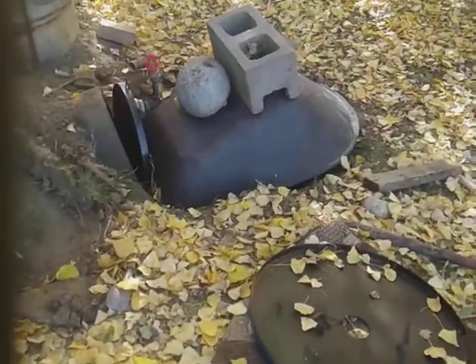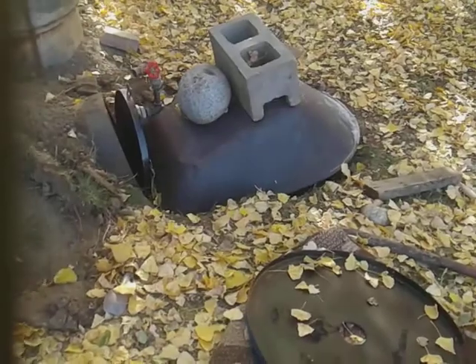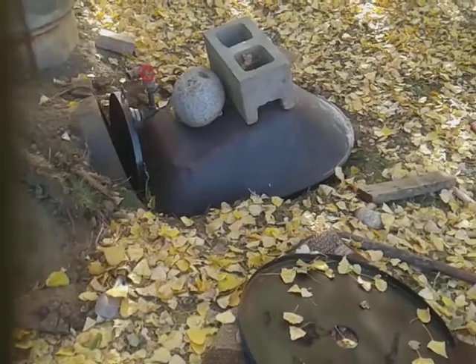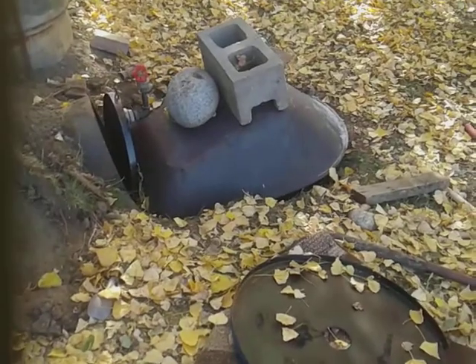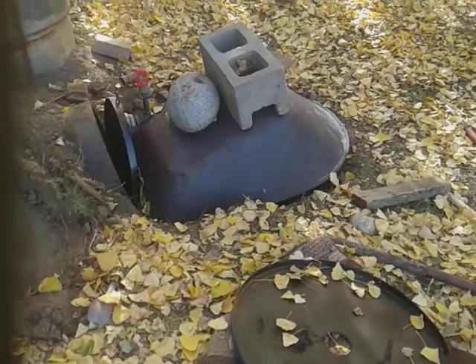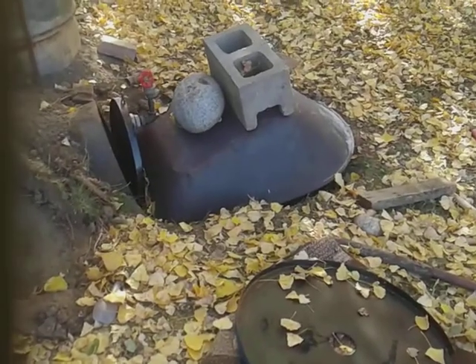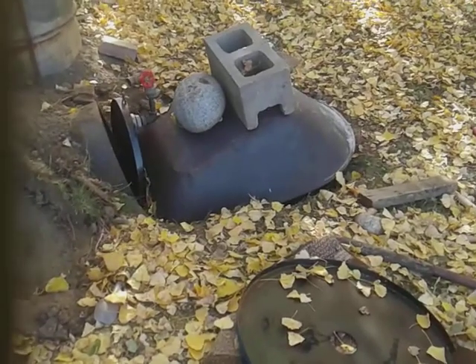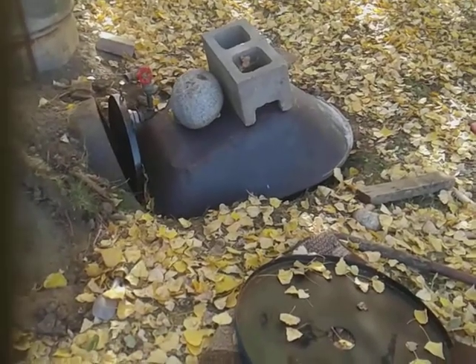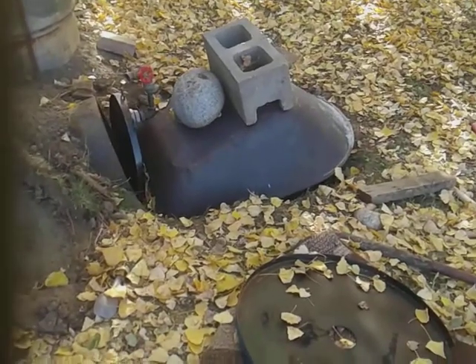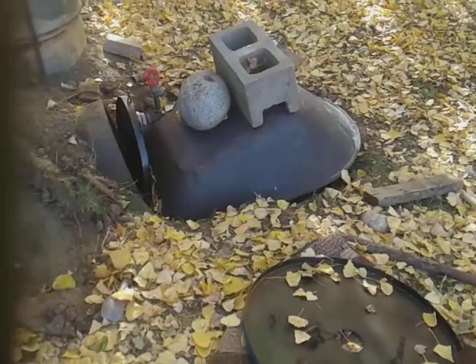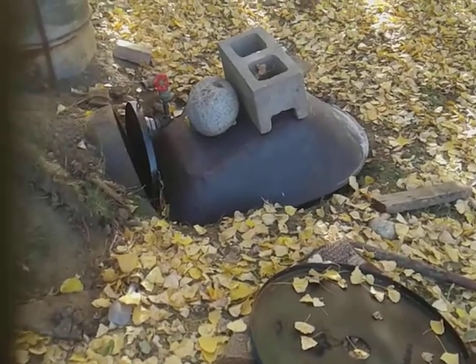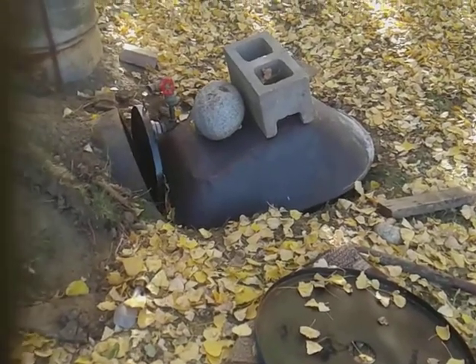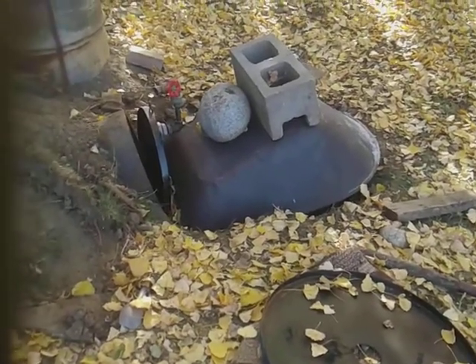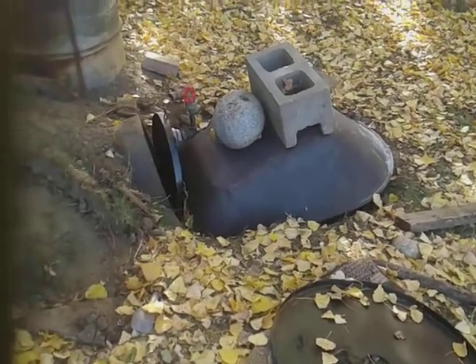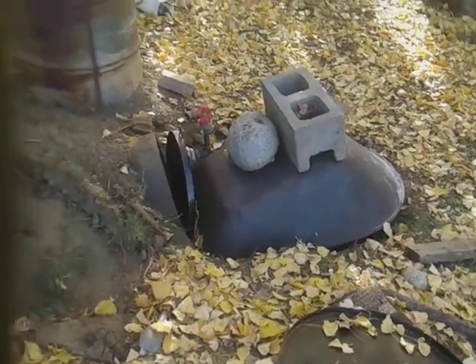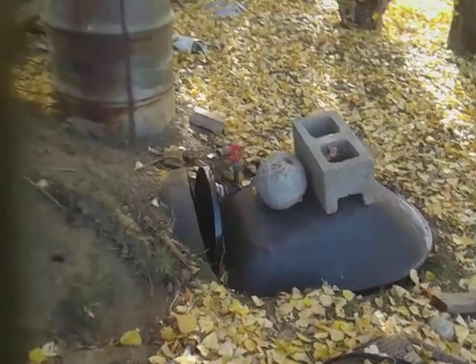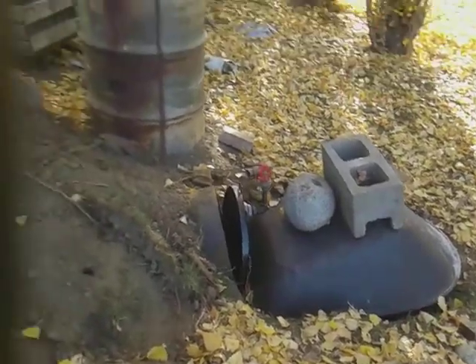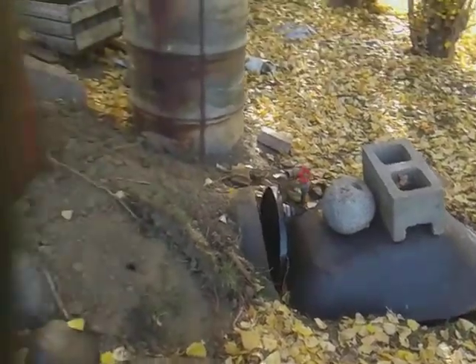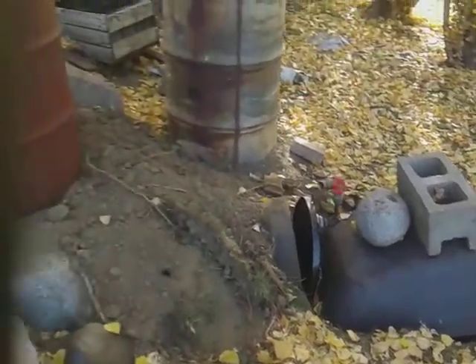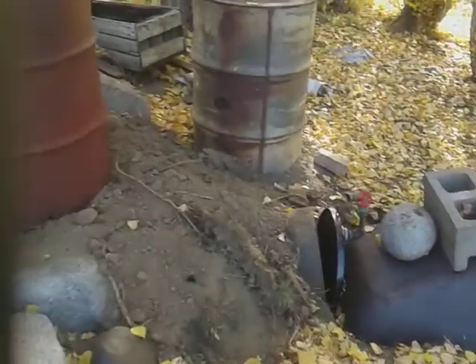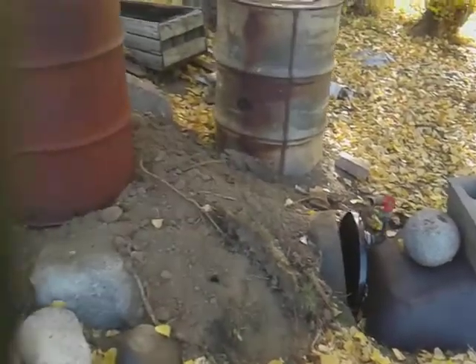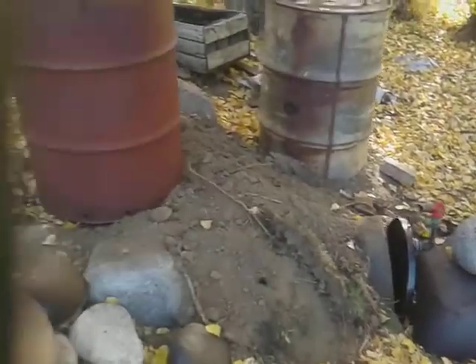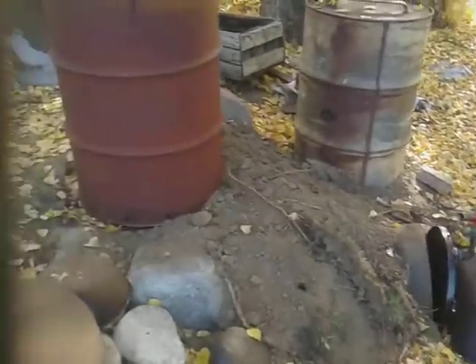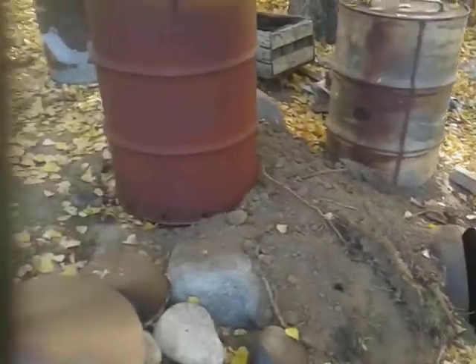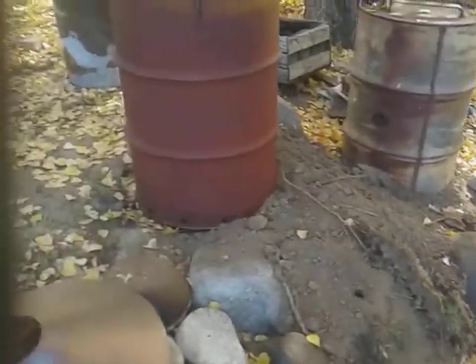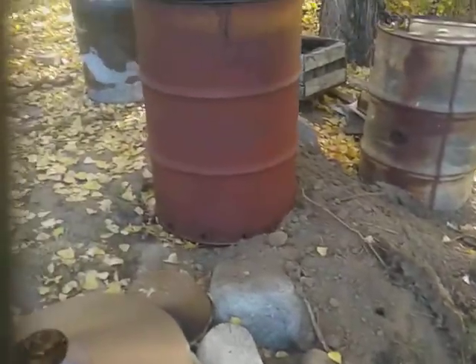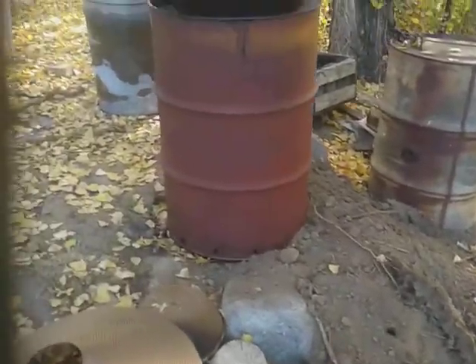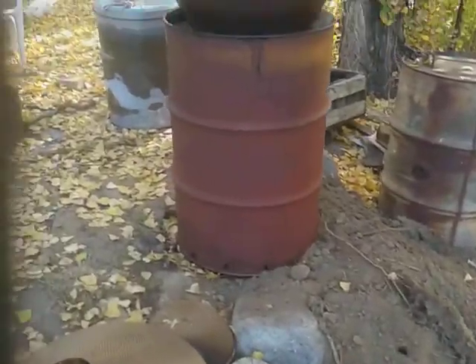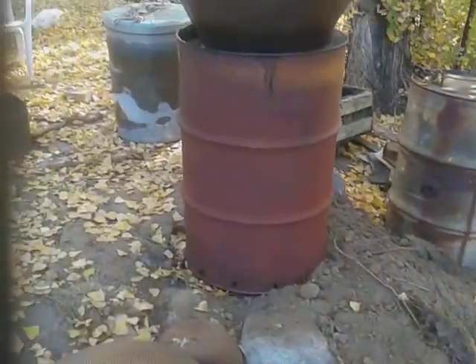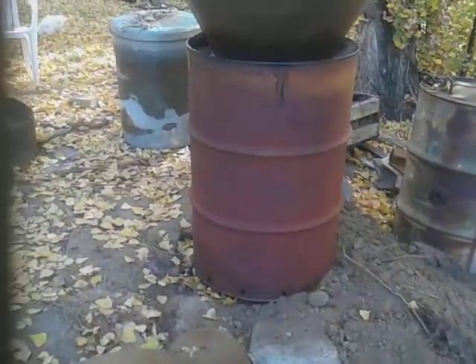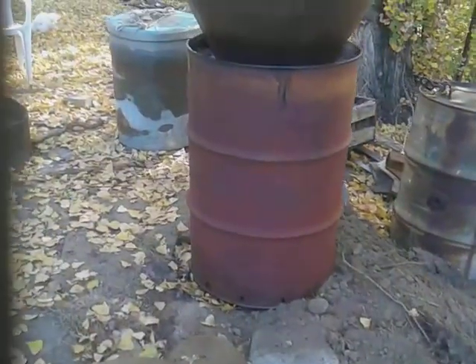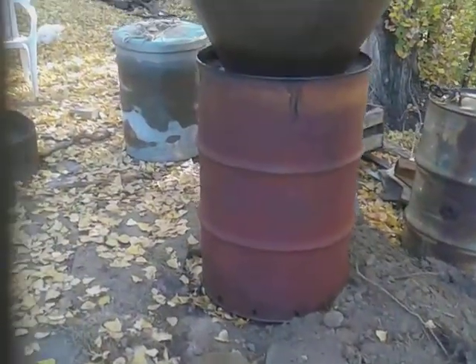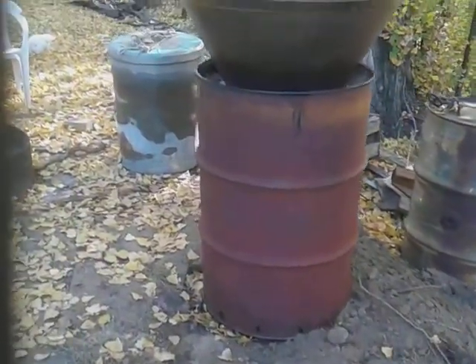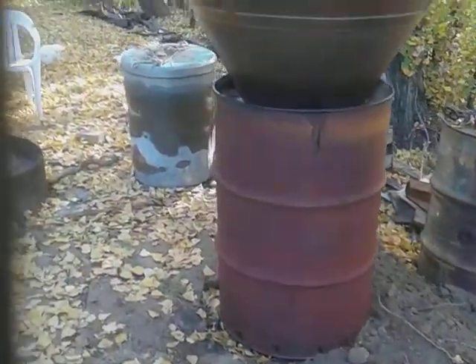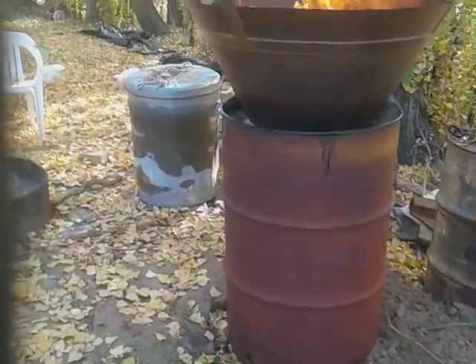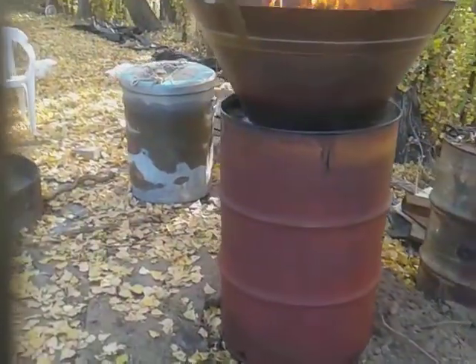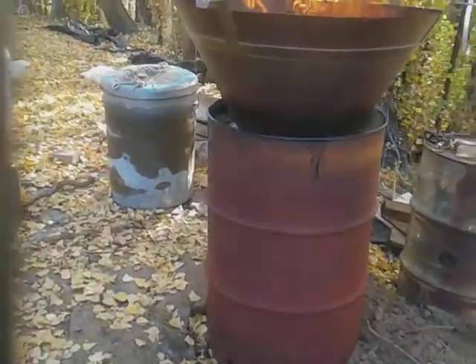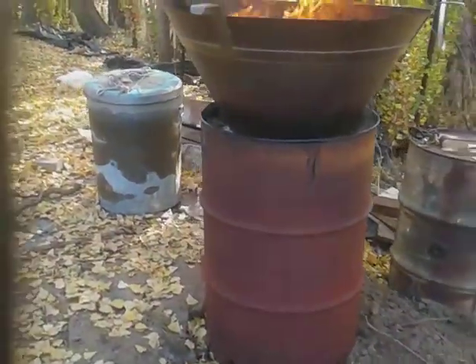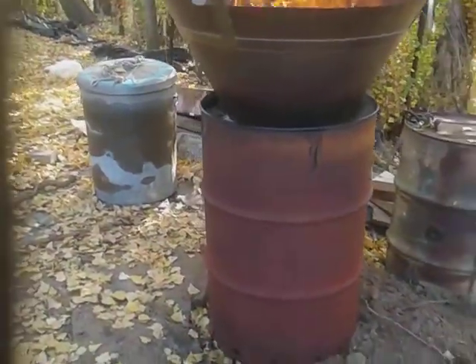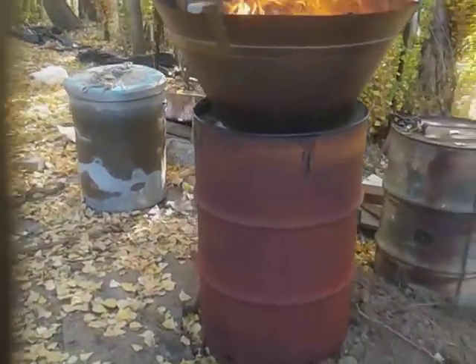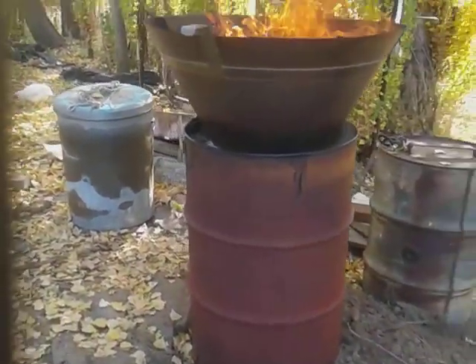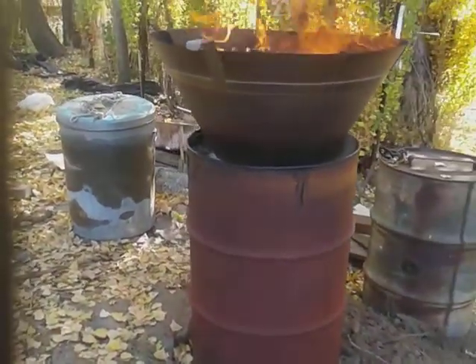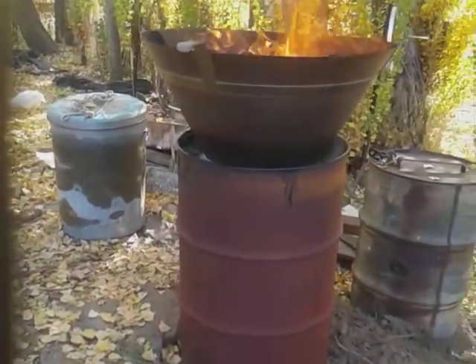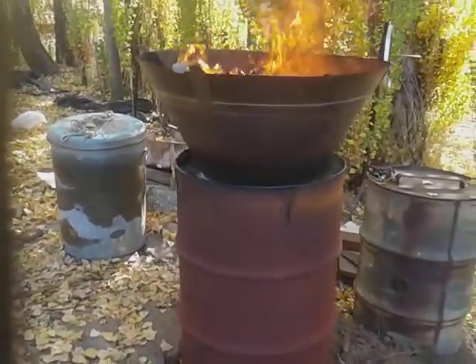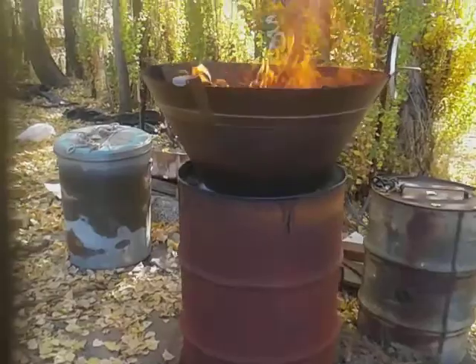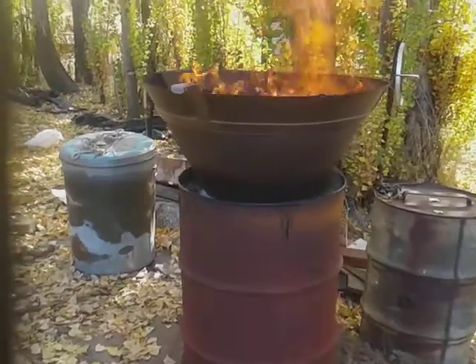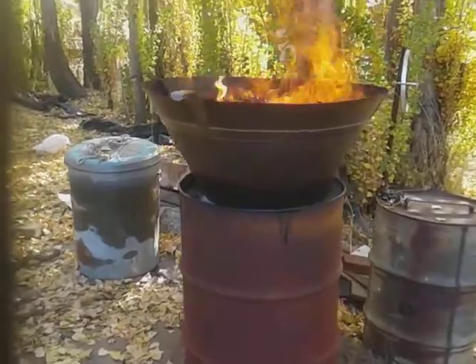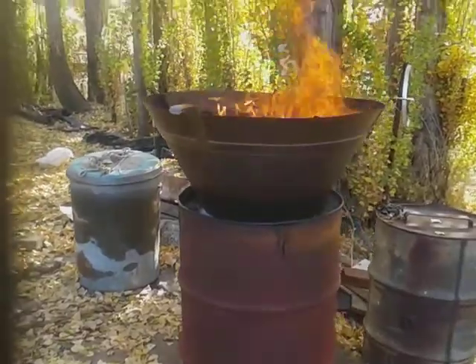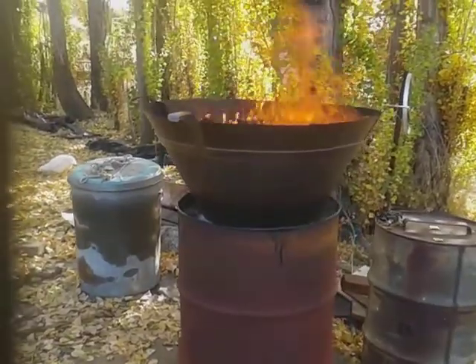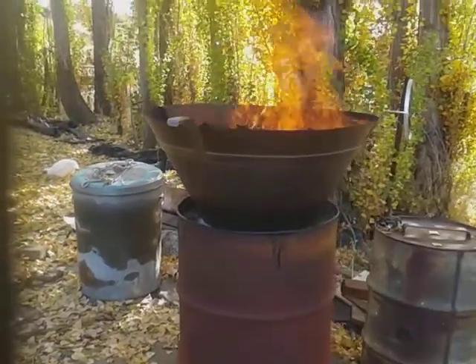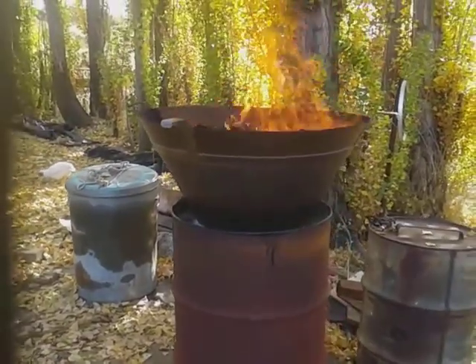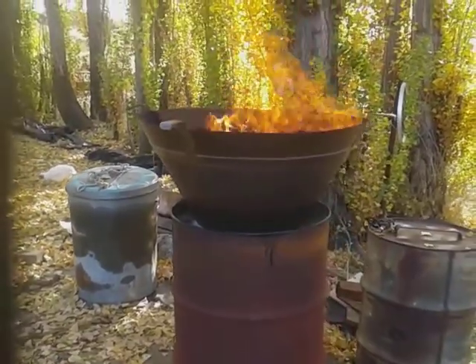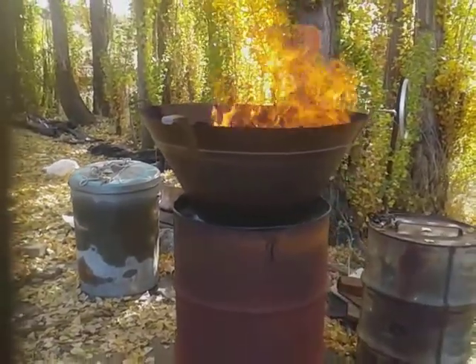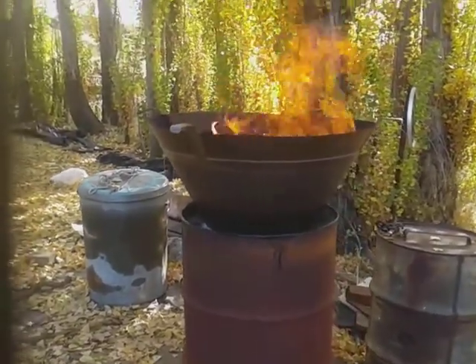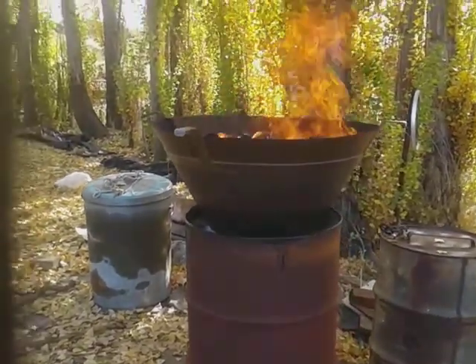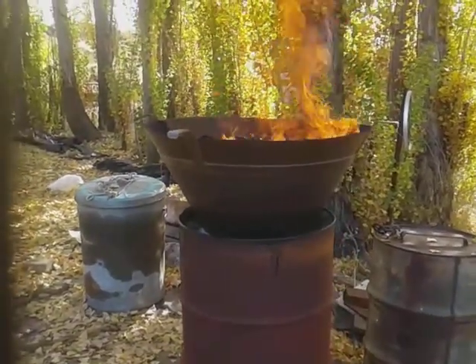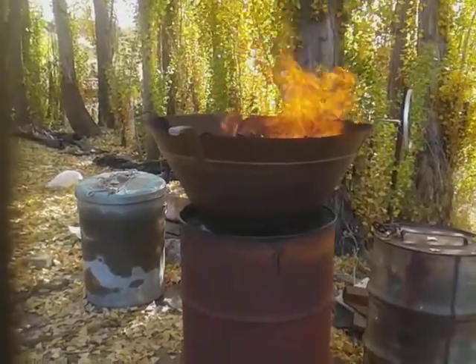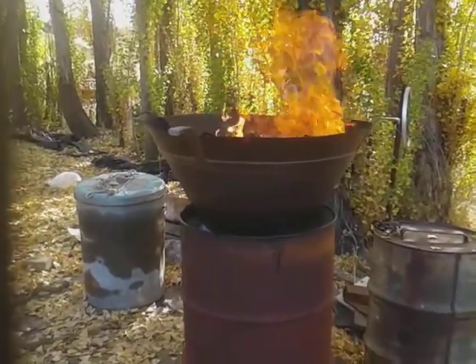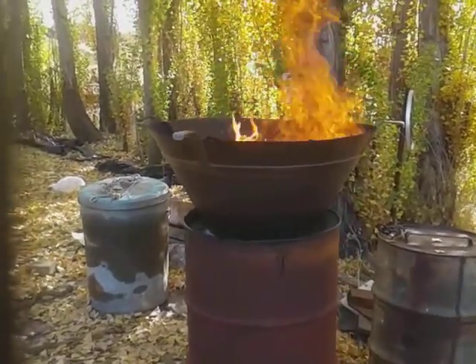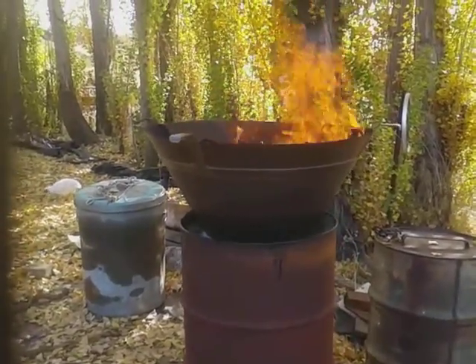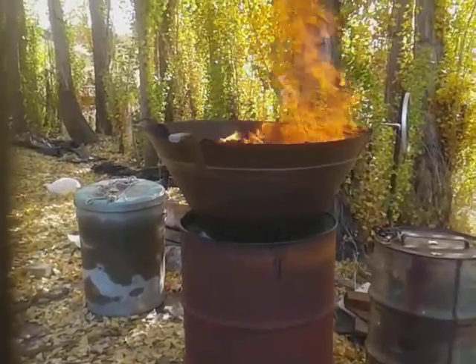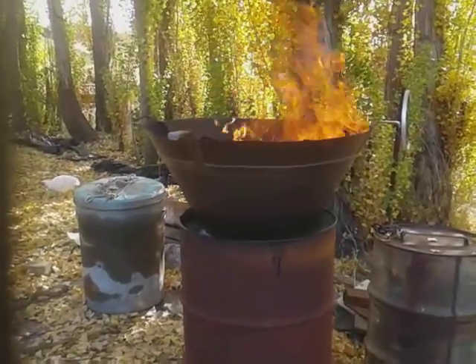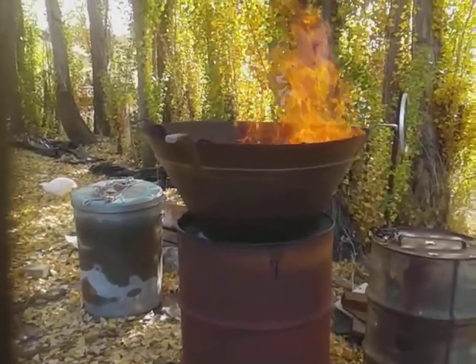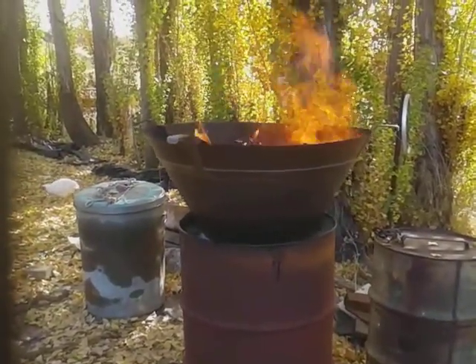But the char that came out — it's underneath the wheelbarrow cover there — came out looking pretty good. It just sat there and got really hot and cooked.